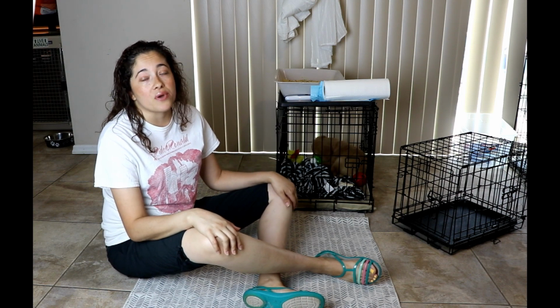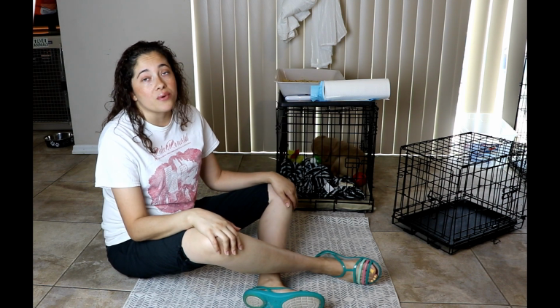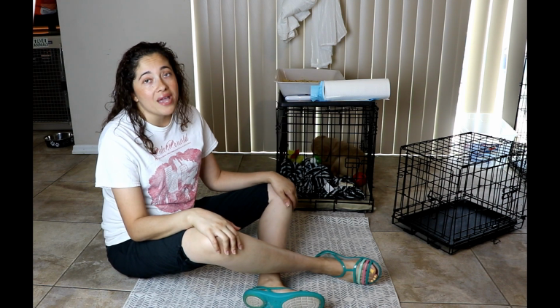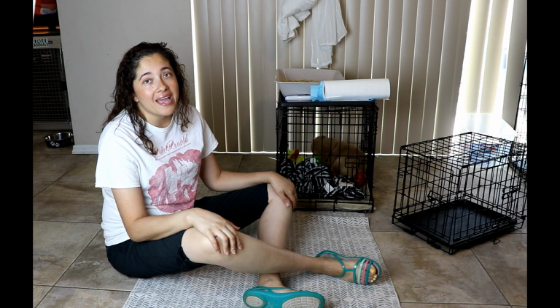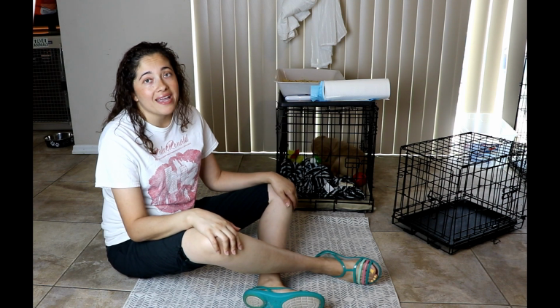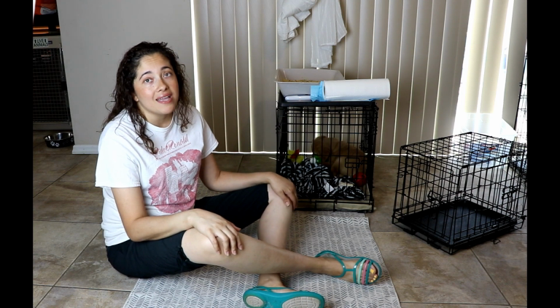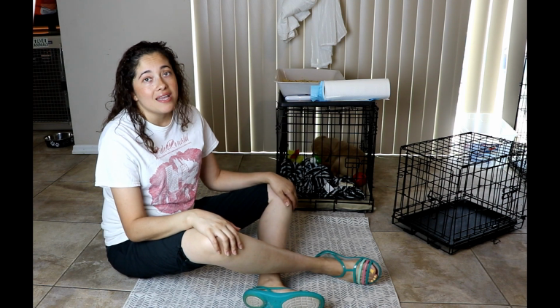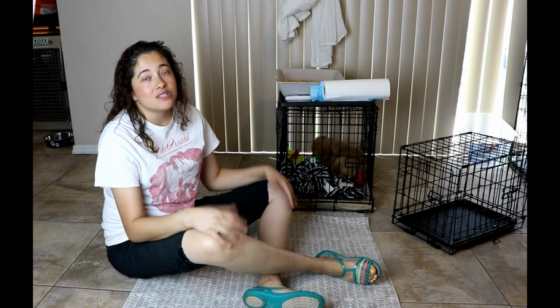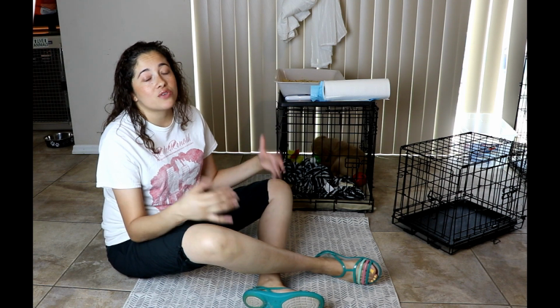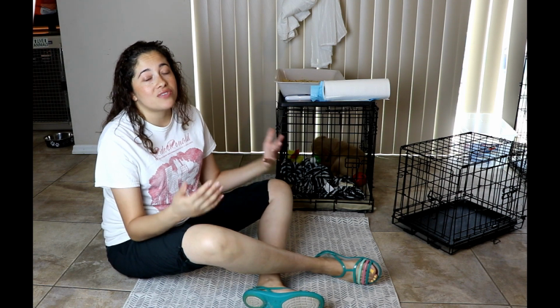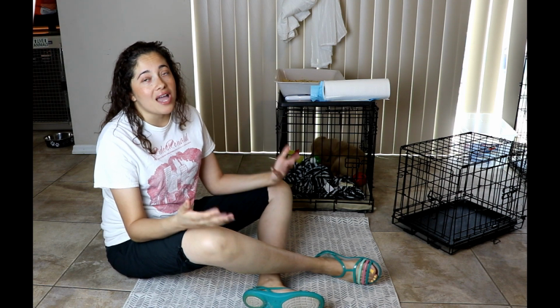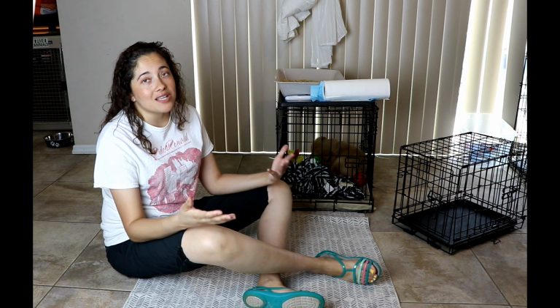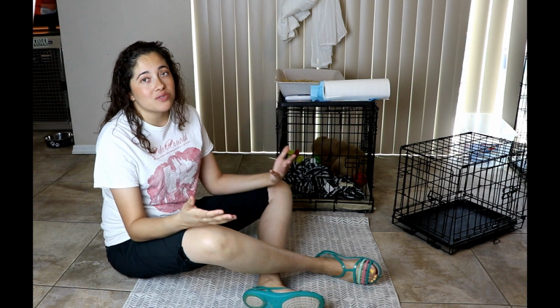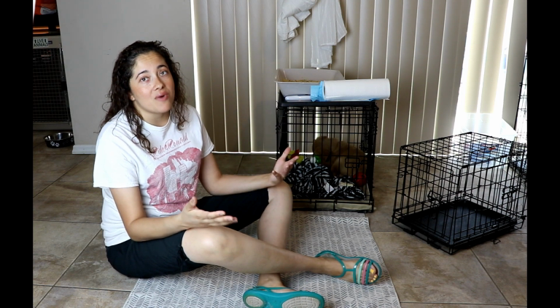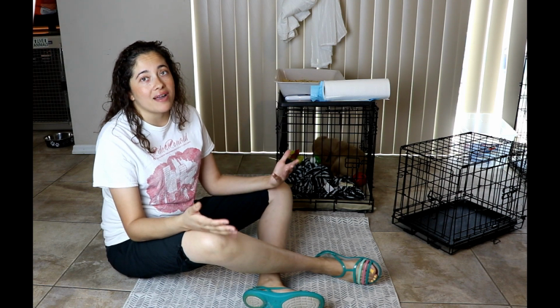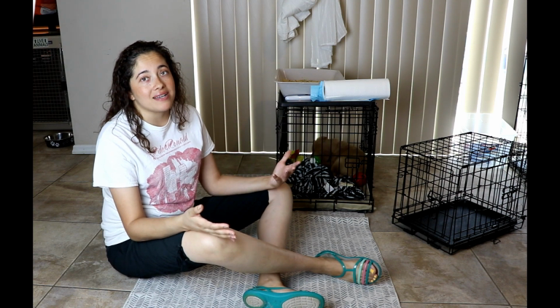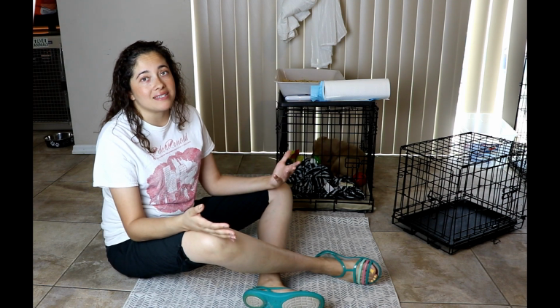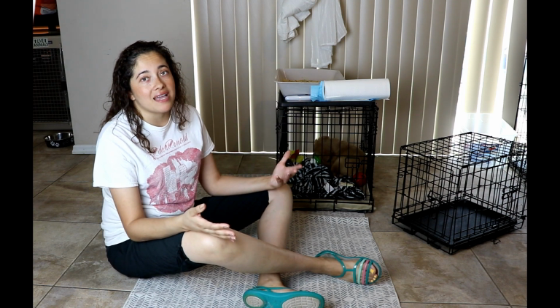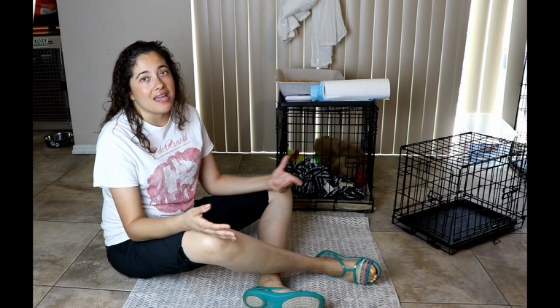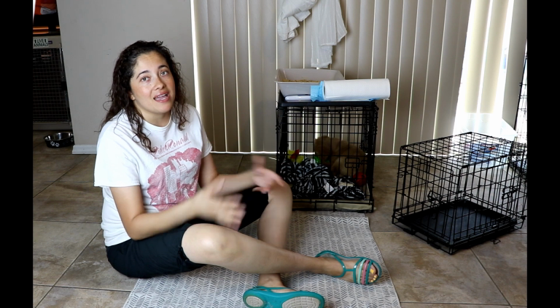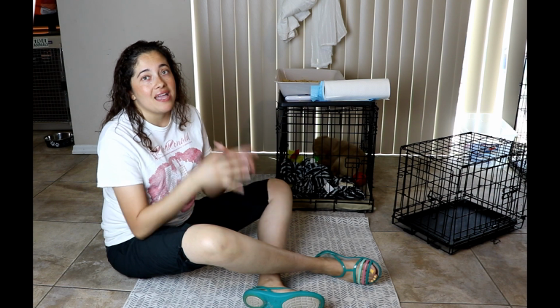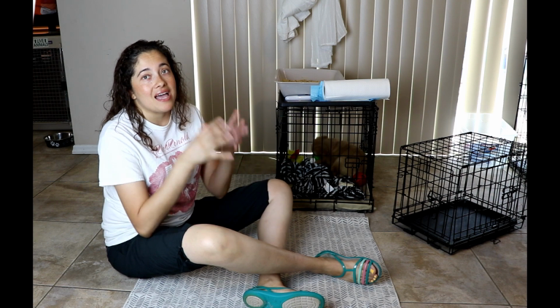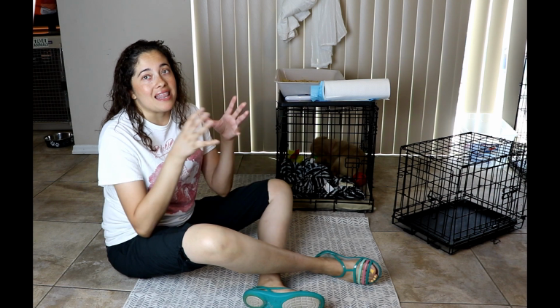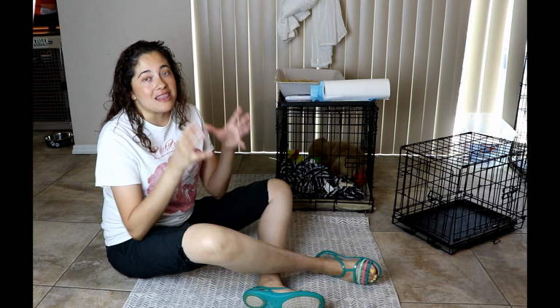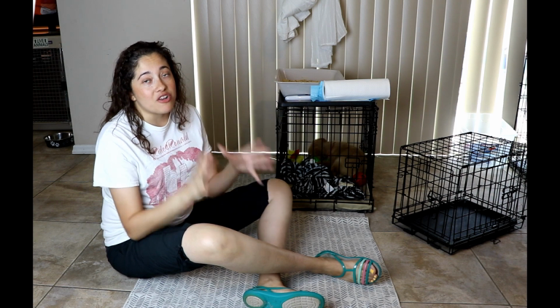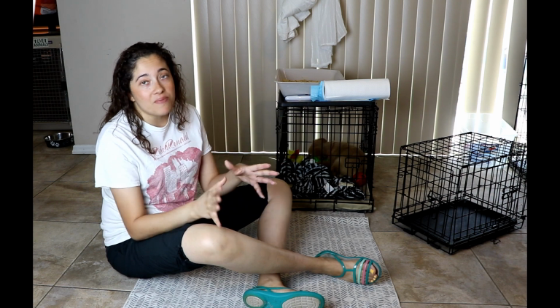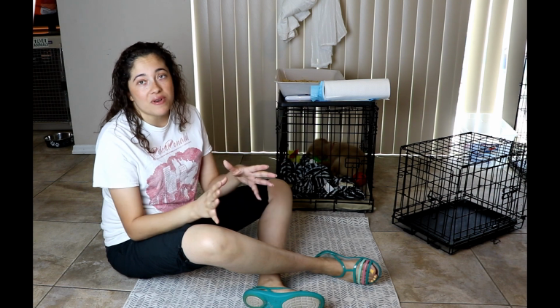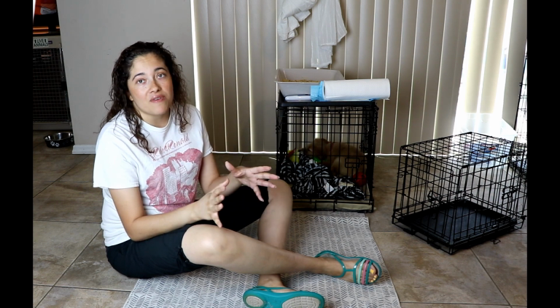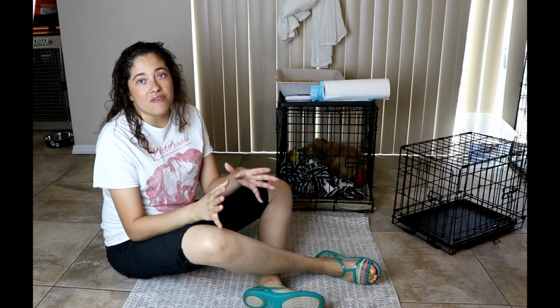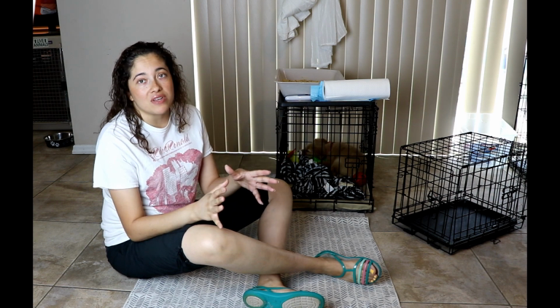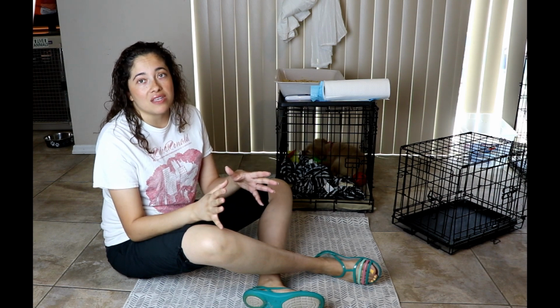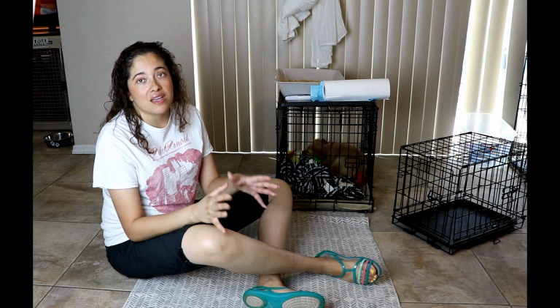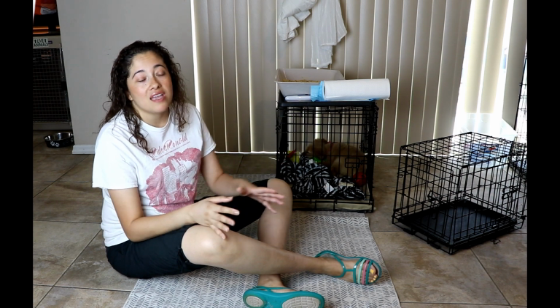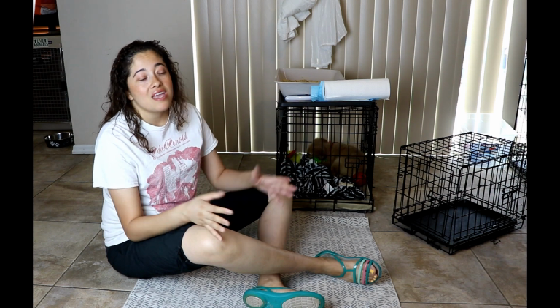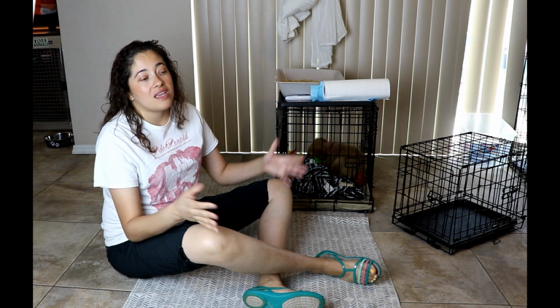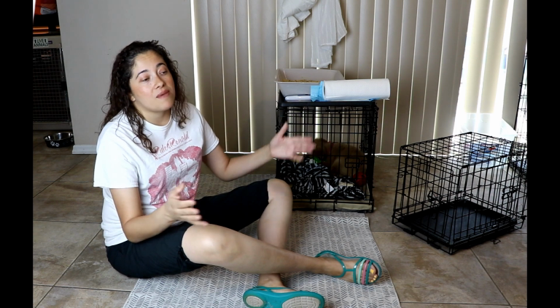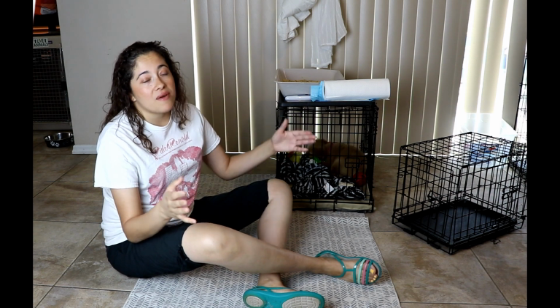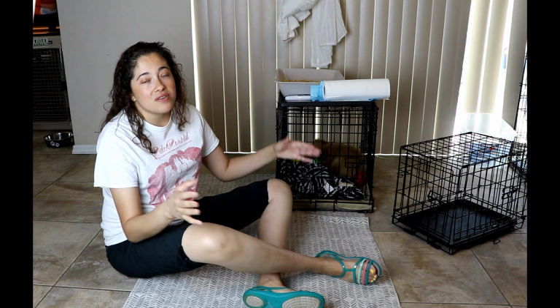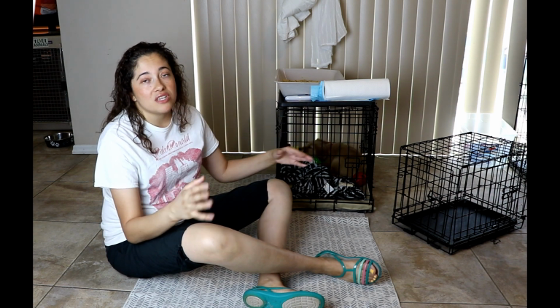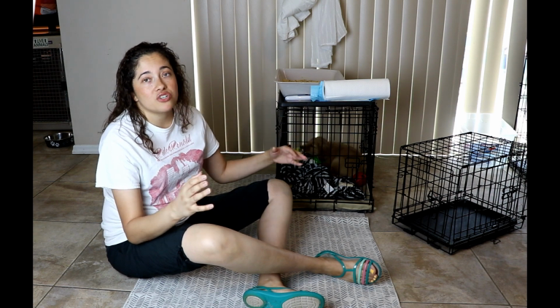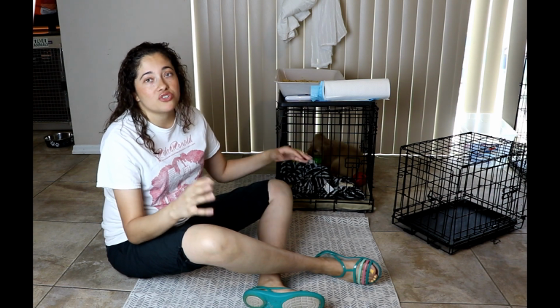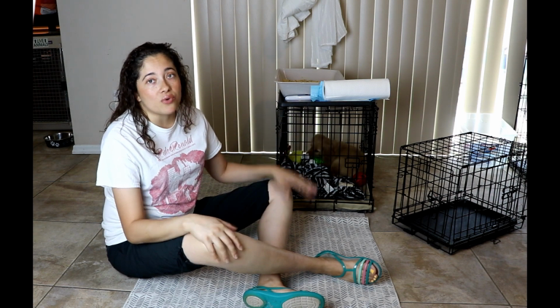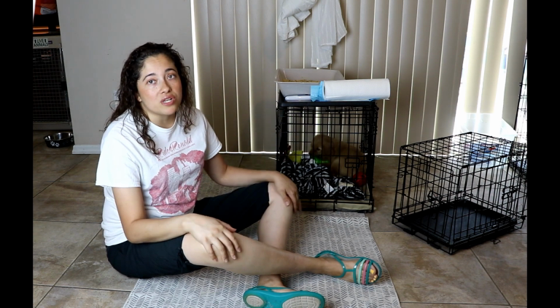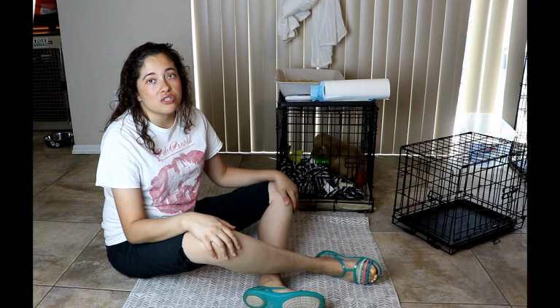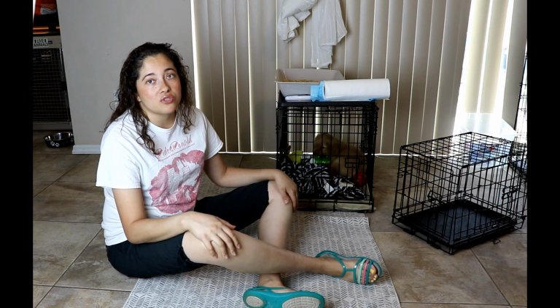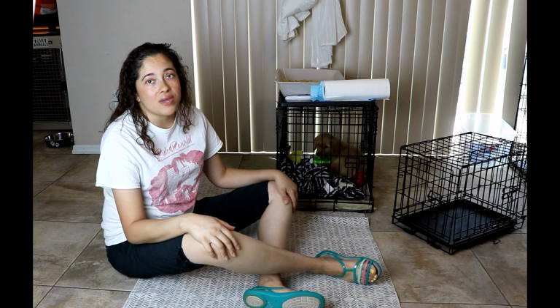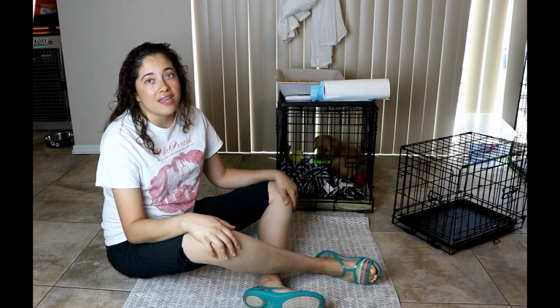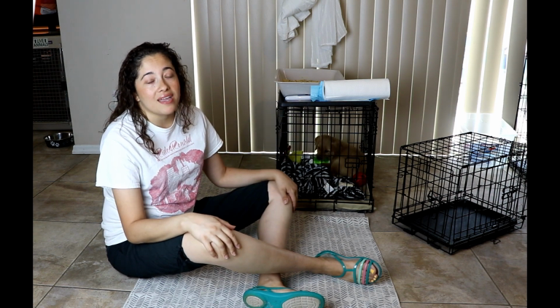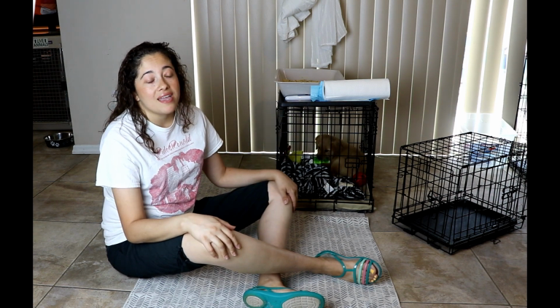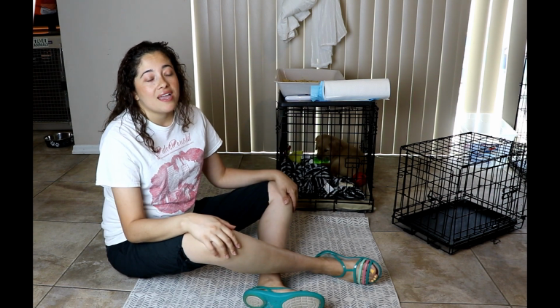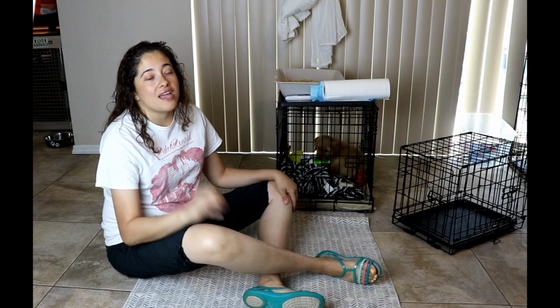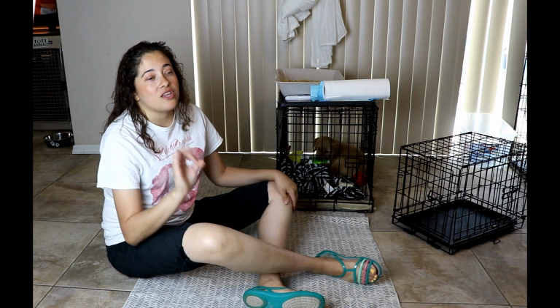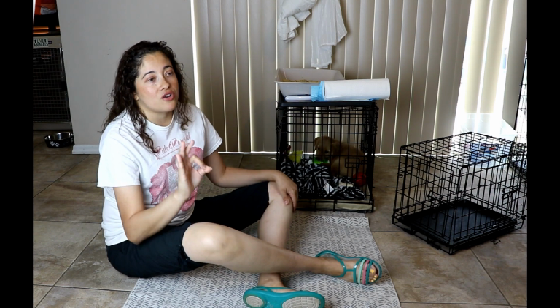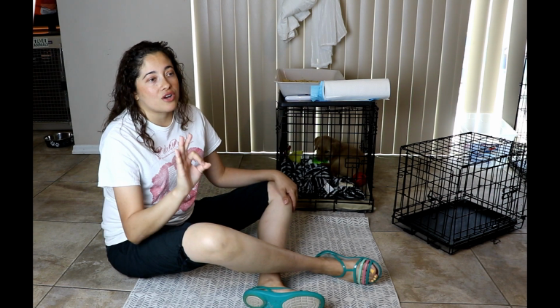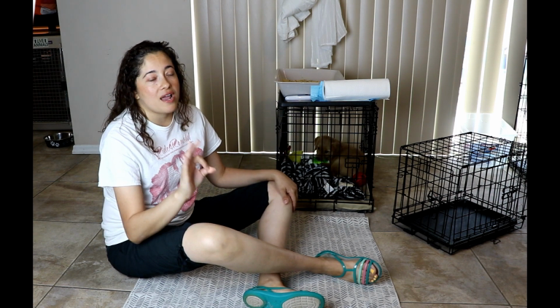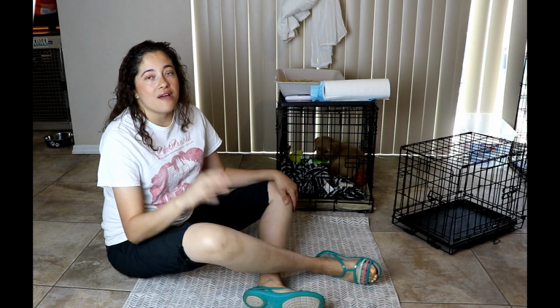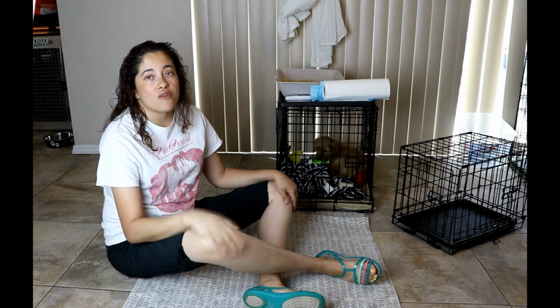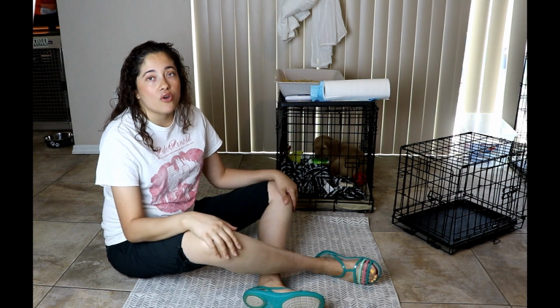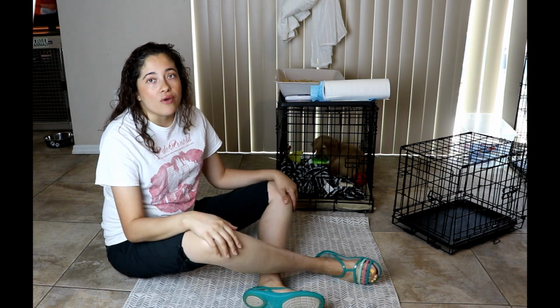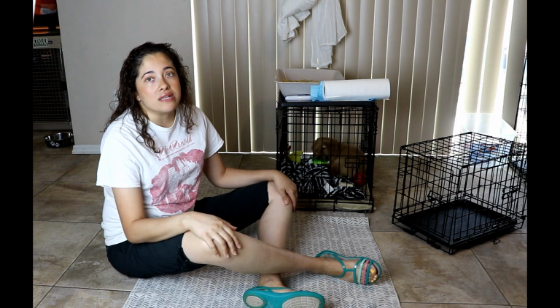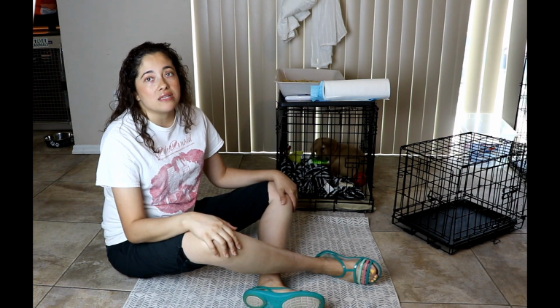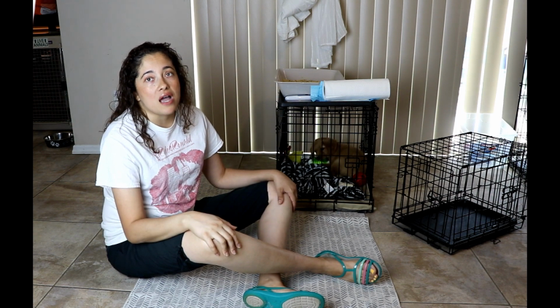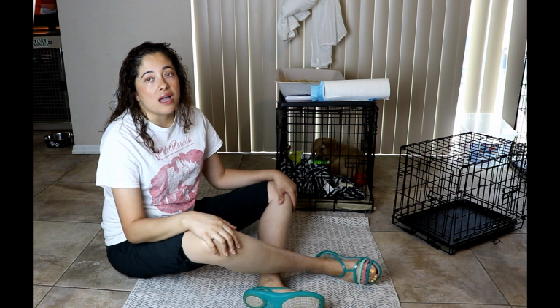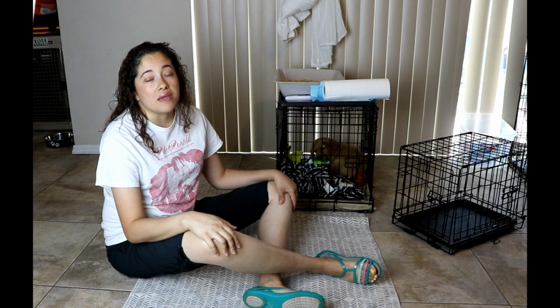All that stuff goes hand in hand. If you don't have structure, if you don't have clear rules of what you like and don't like, it's going to reflect in the potty behaviors, walking, barking, and all that other stuff. So keep everything short and sweet, and you're going to have a great time.